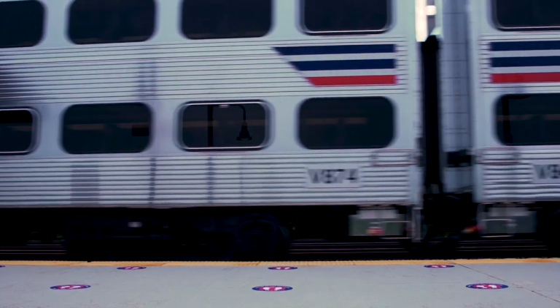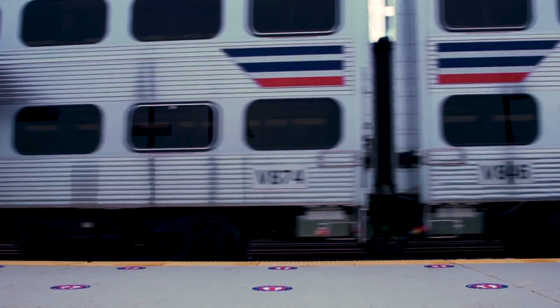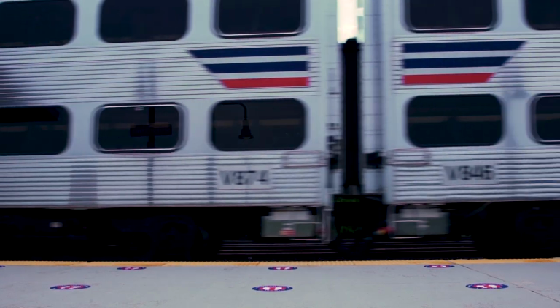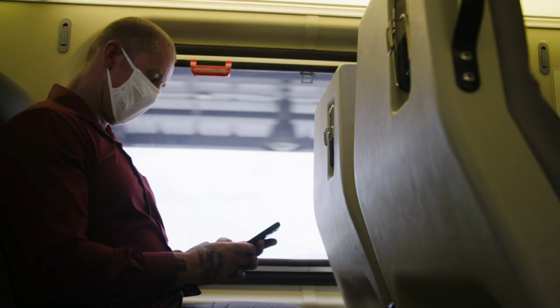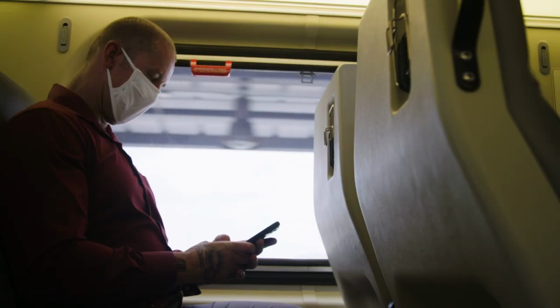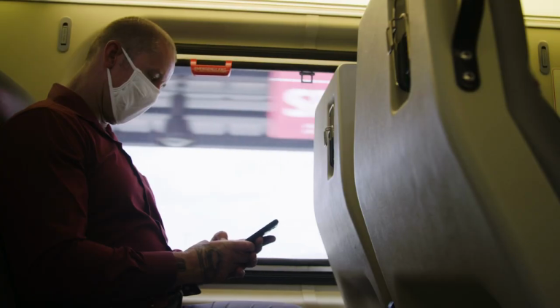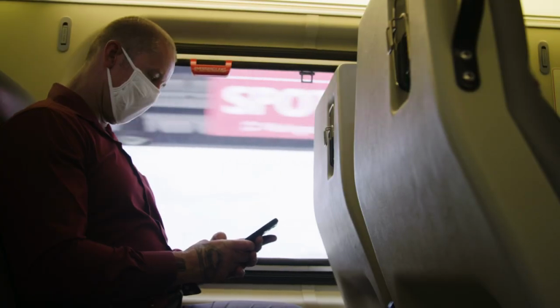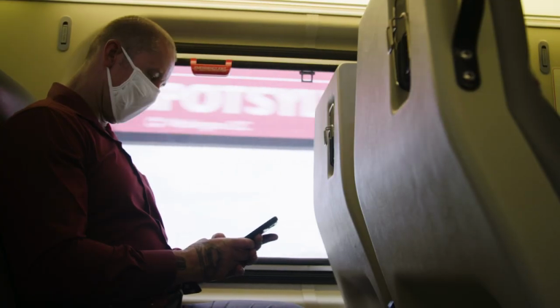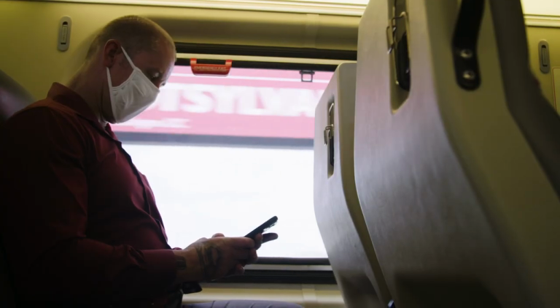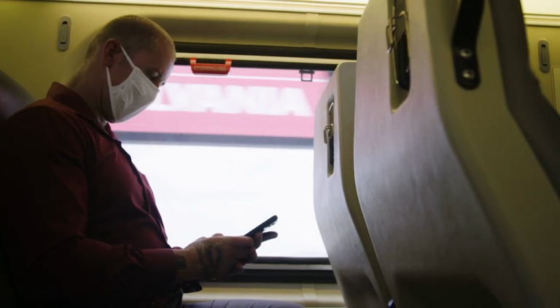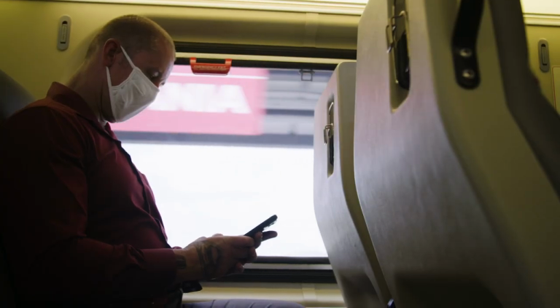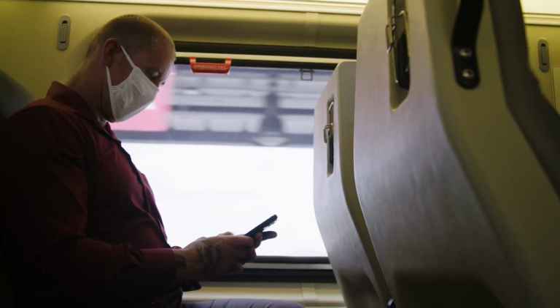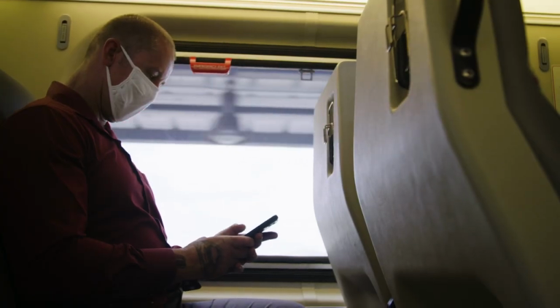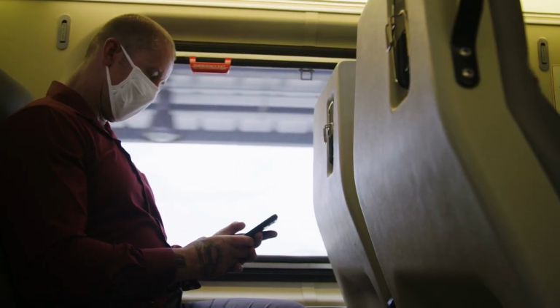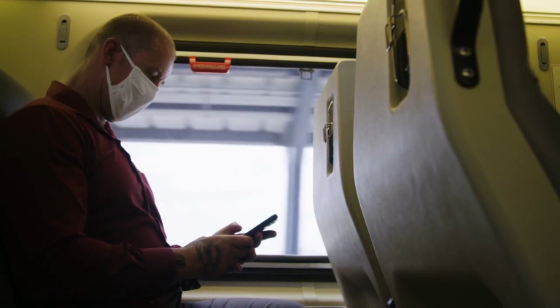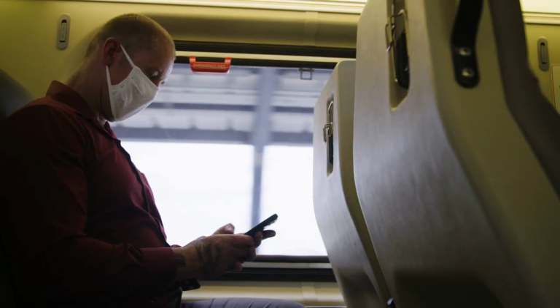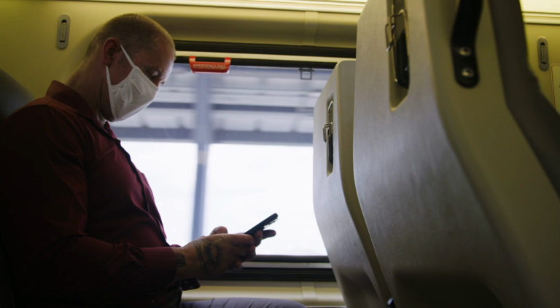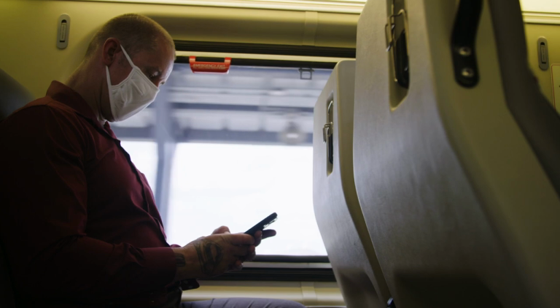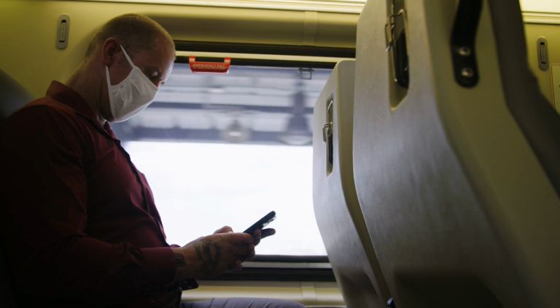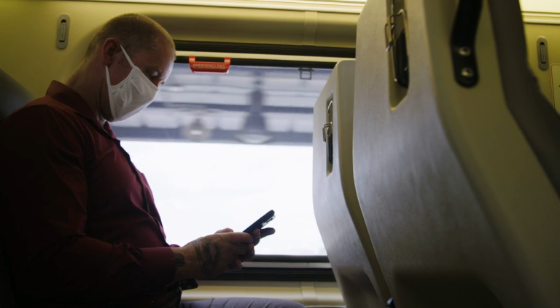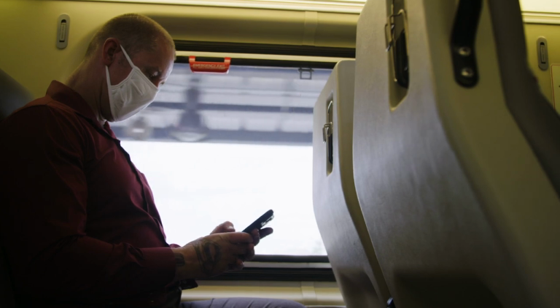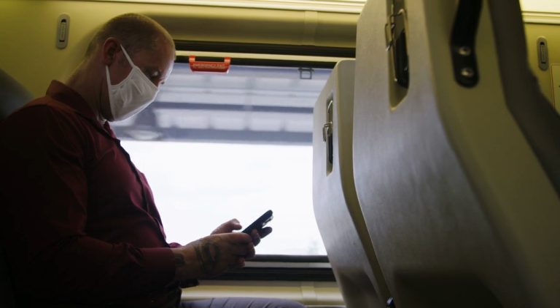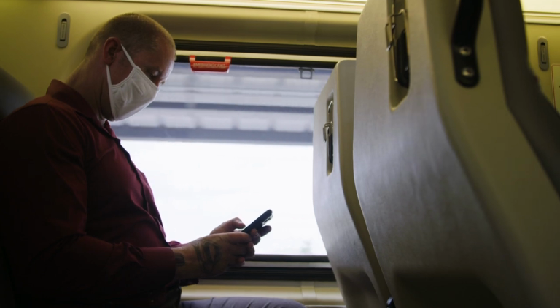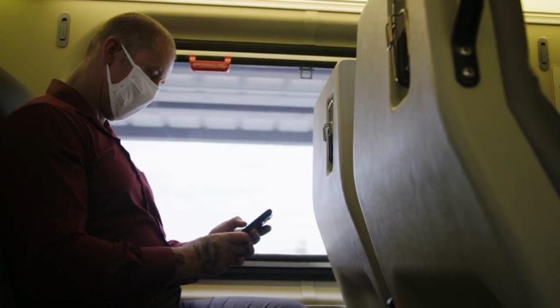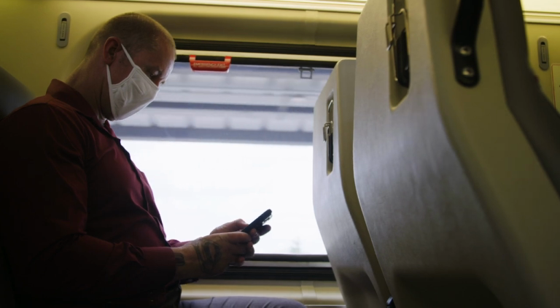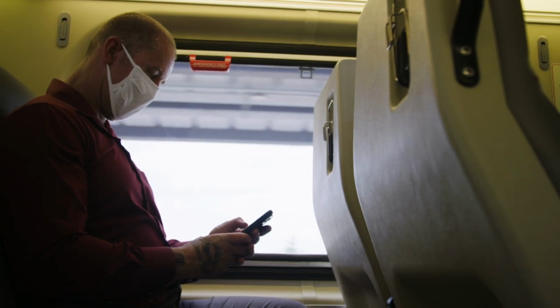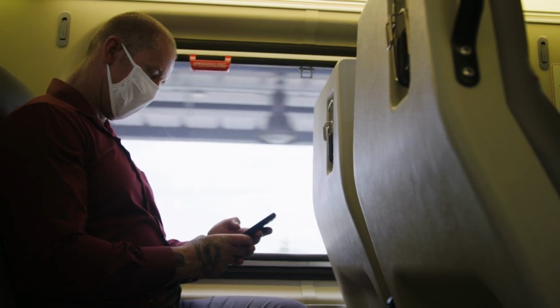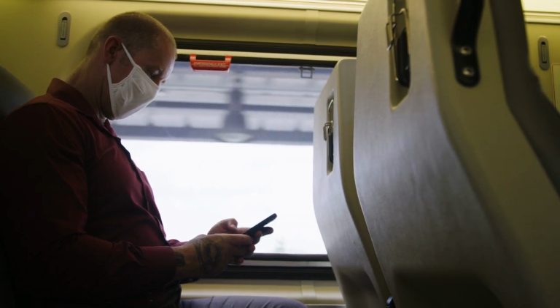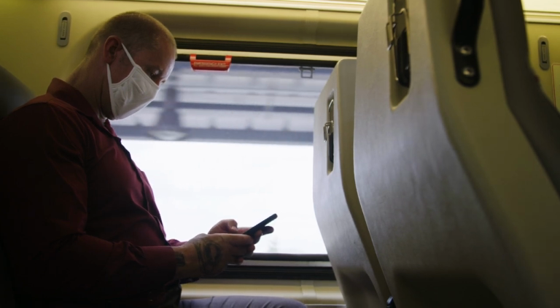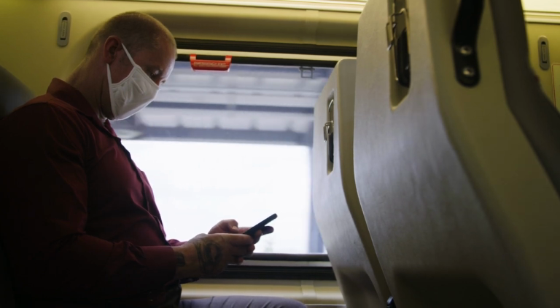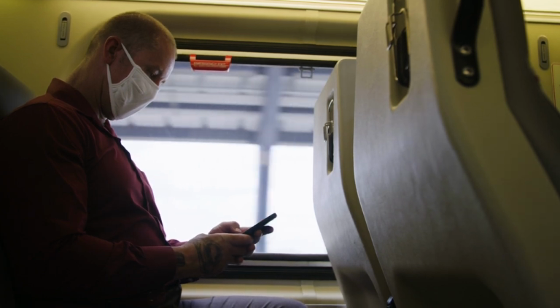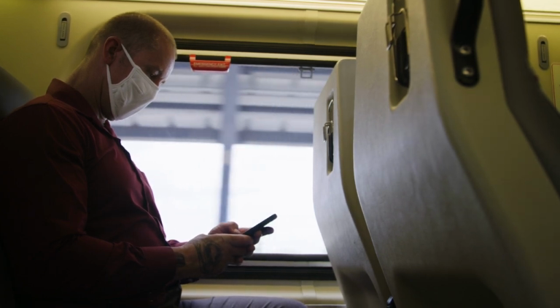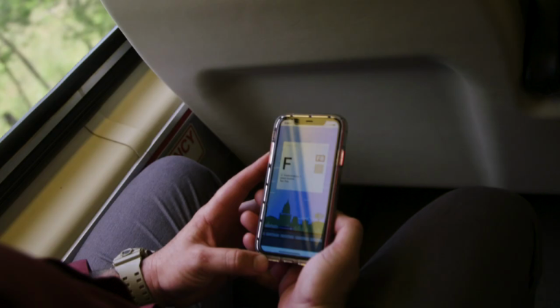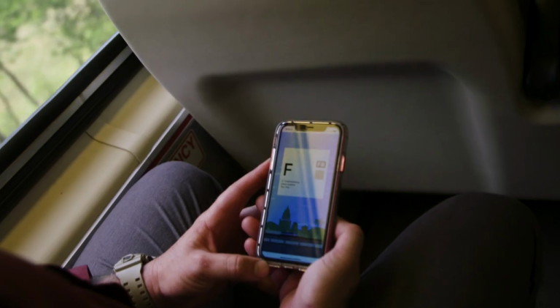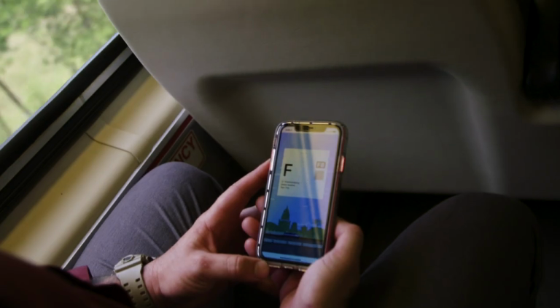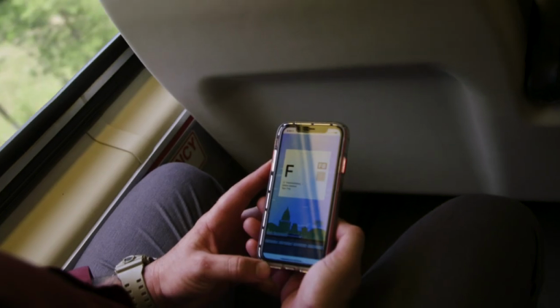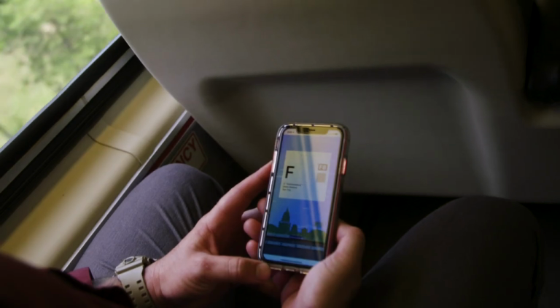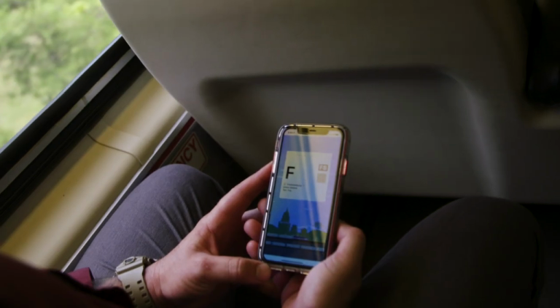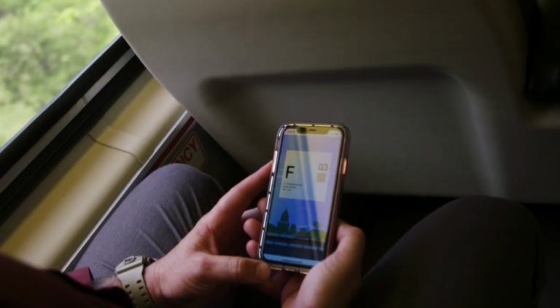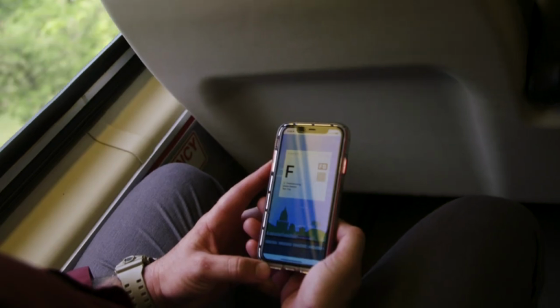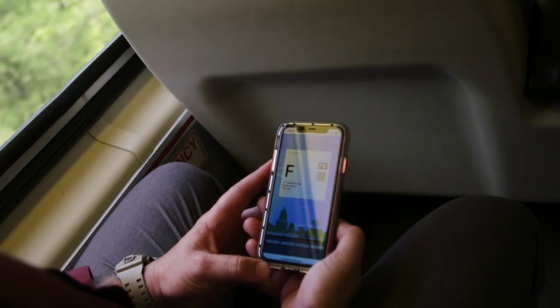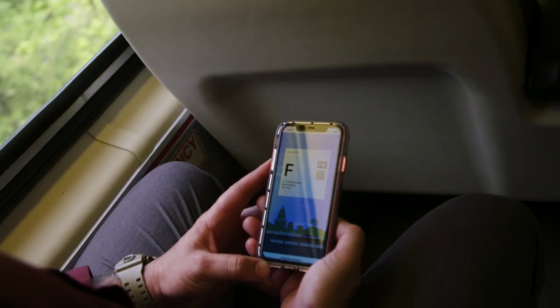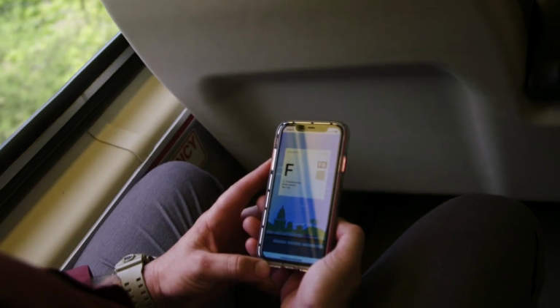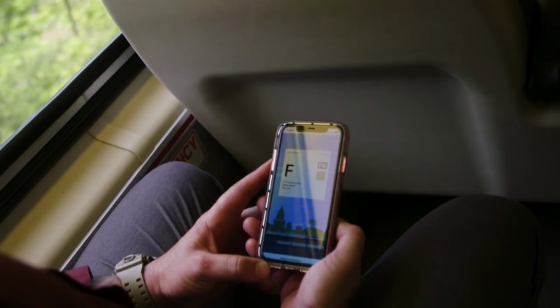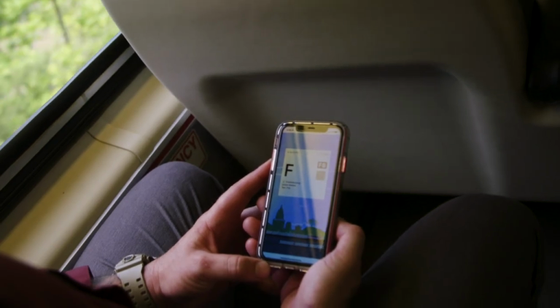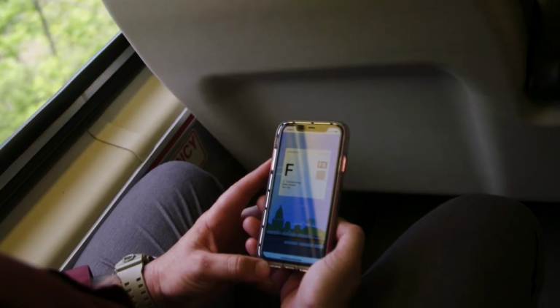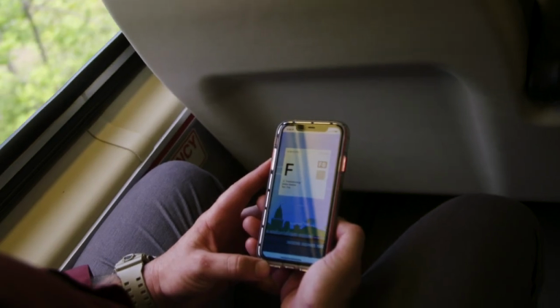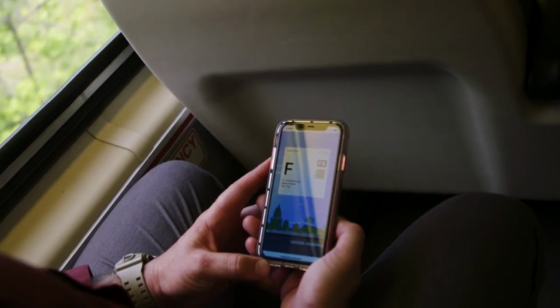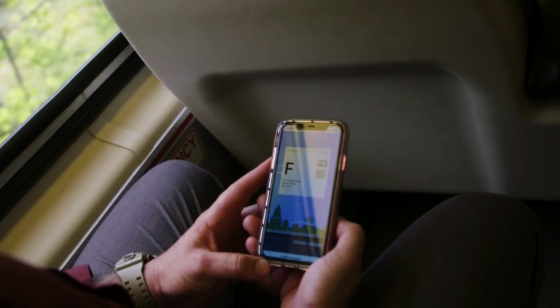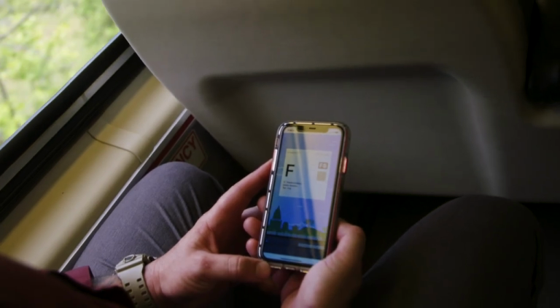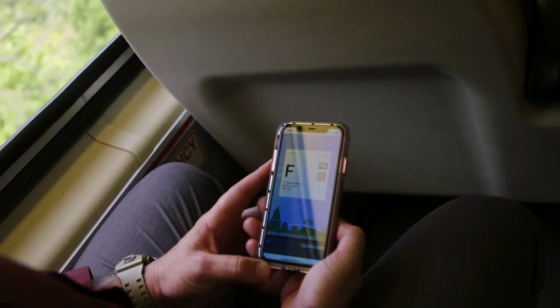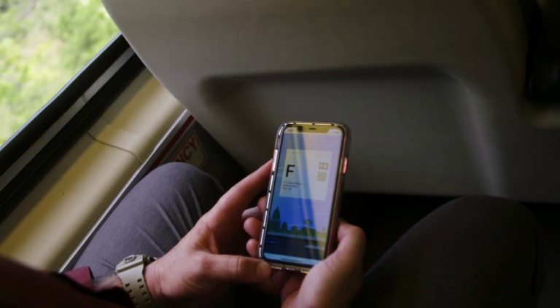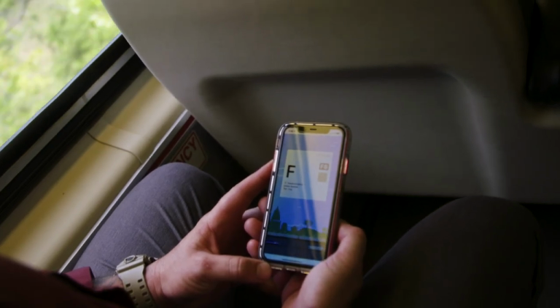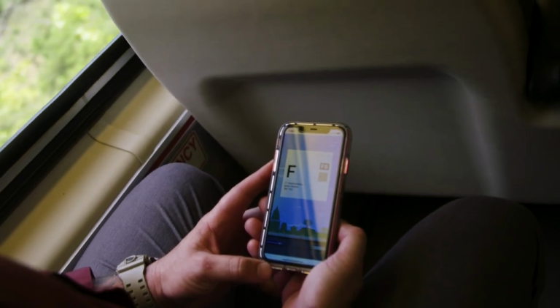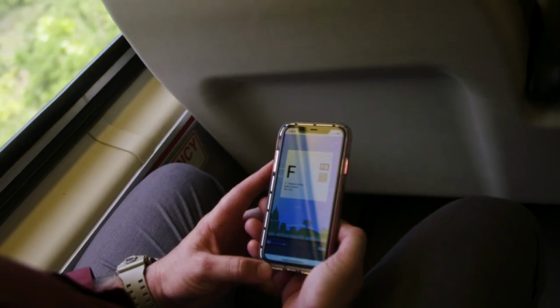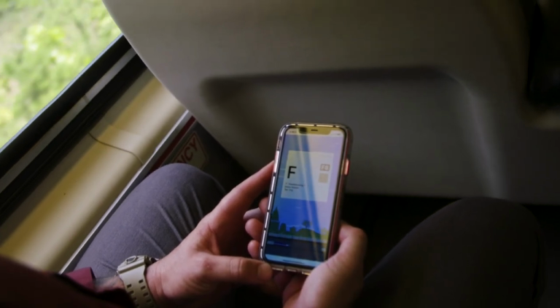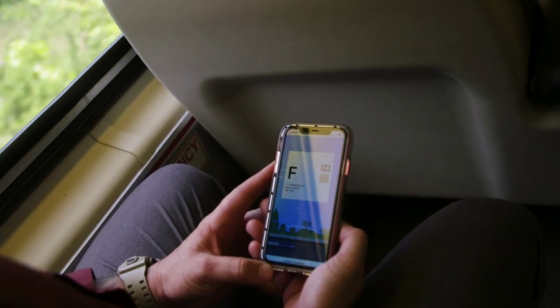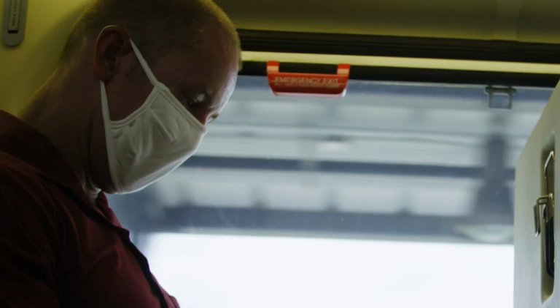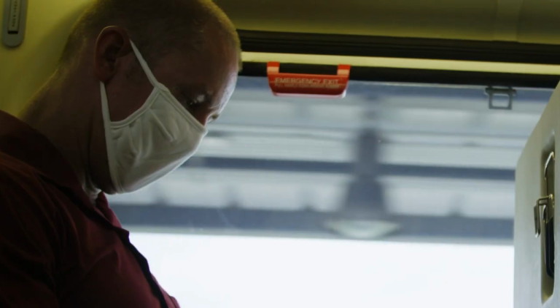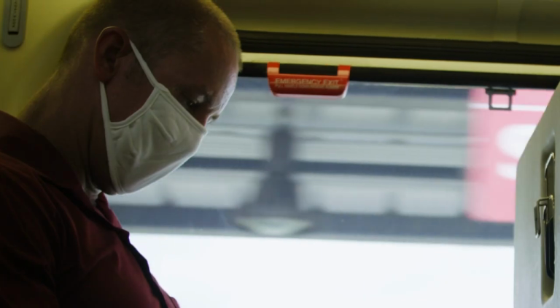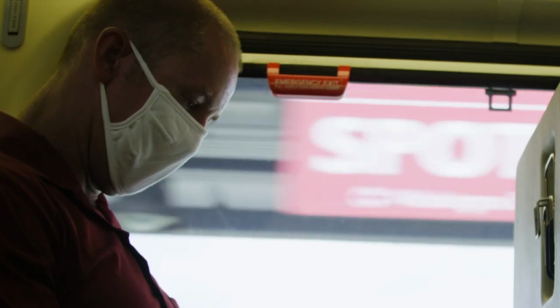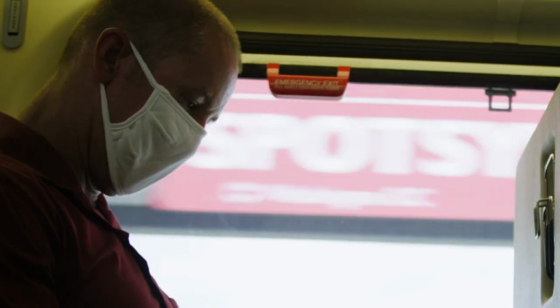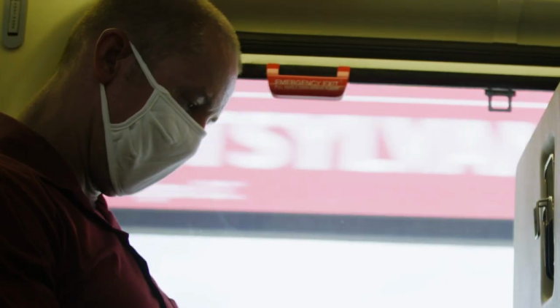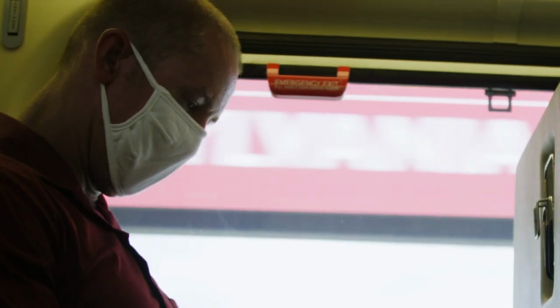And though our ticket vending machines are cleaned daily, we offer VRE Mobile as our contactless ticketing option.